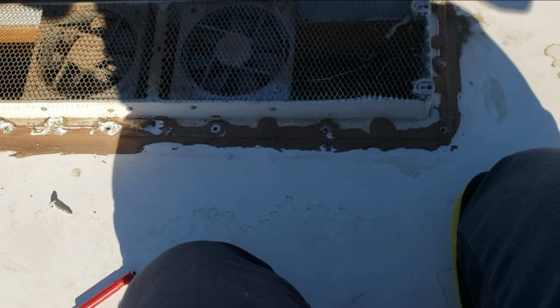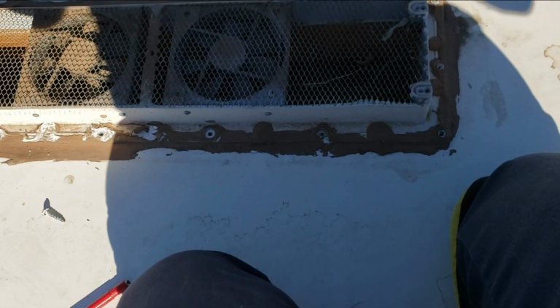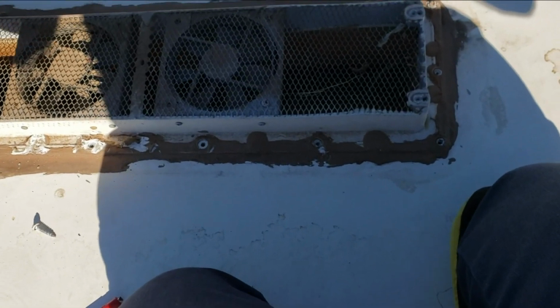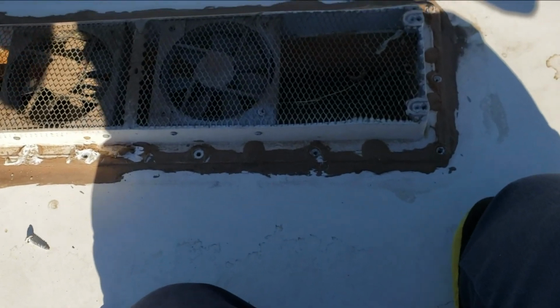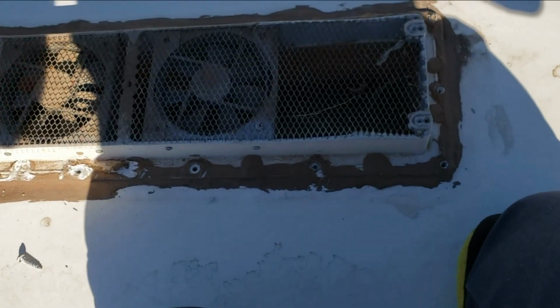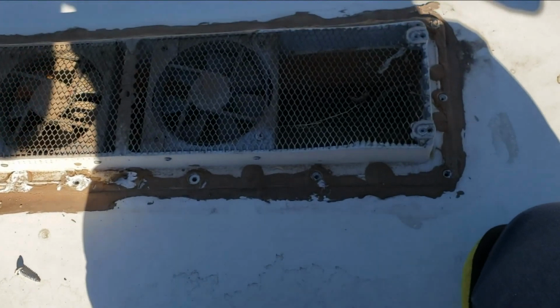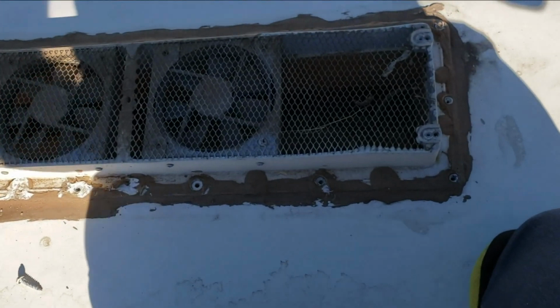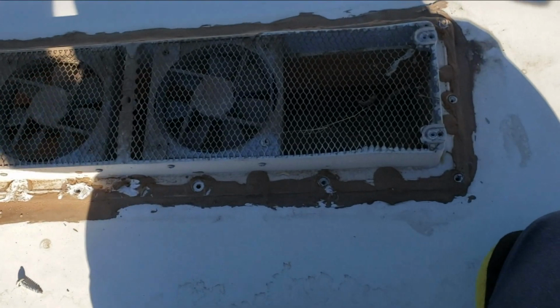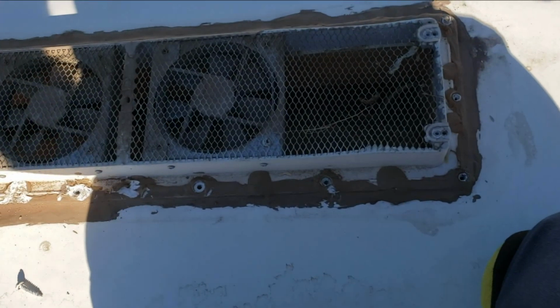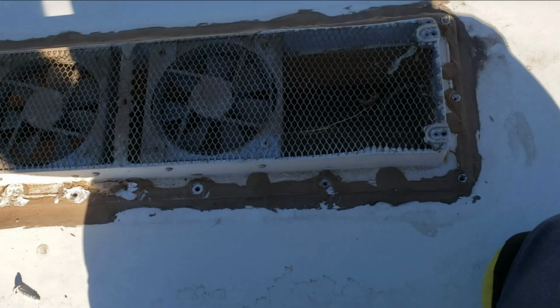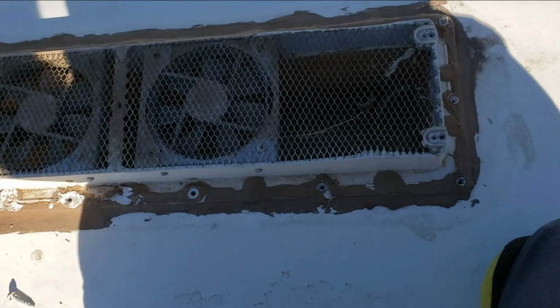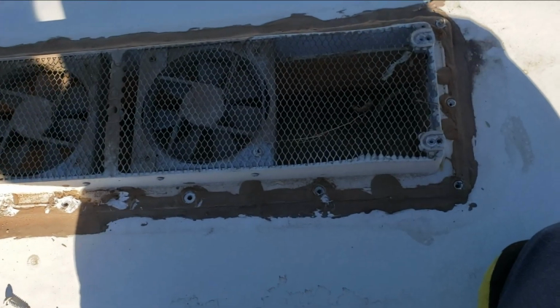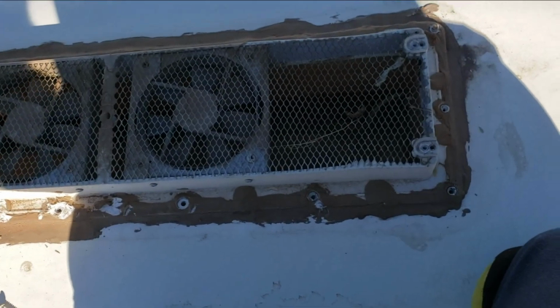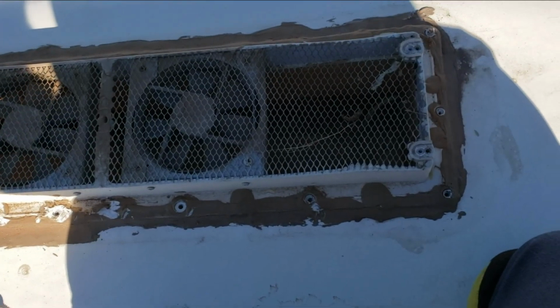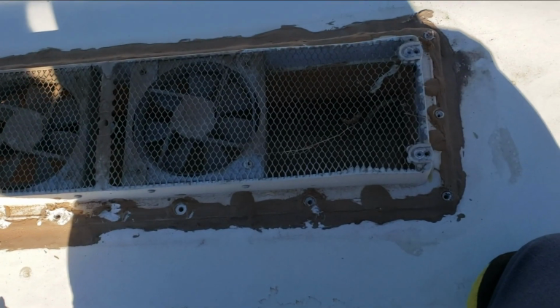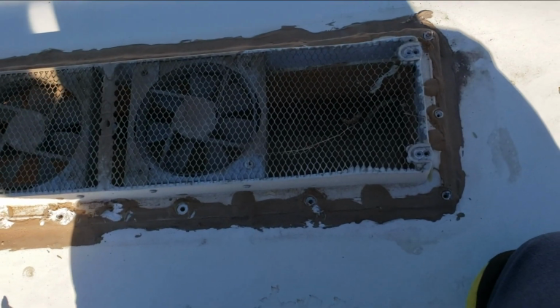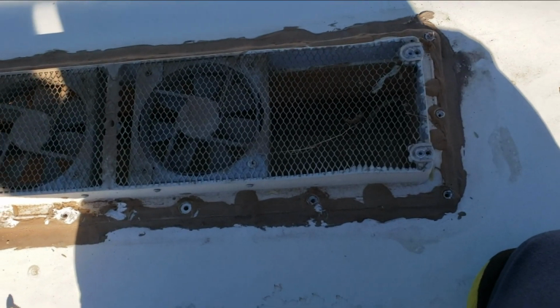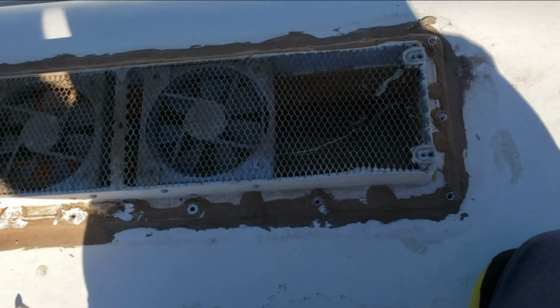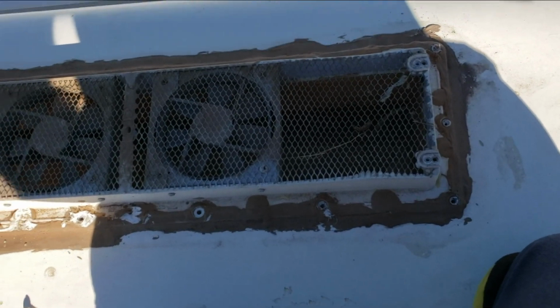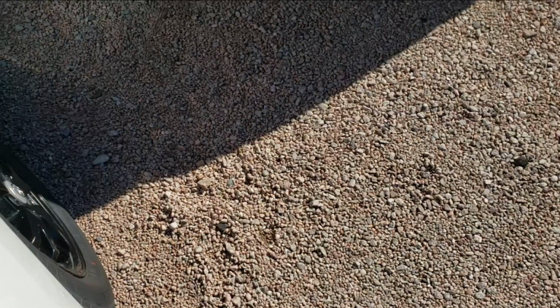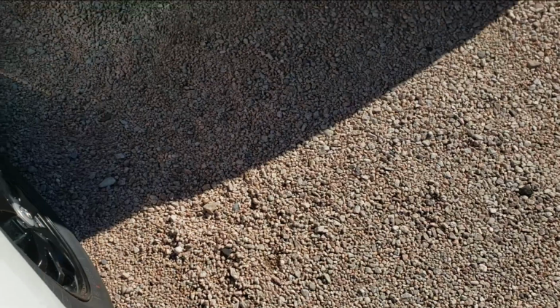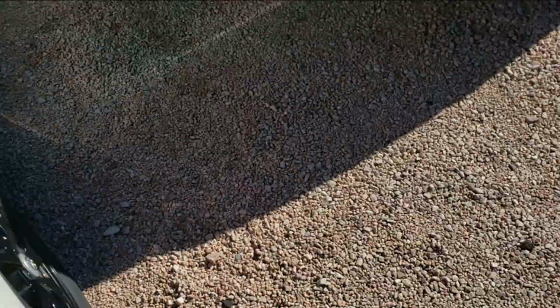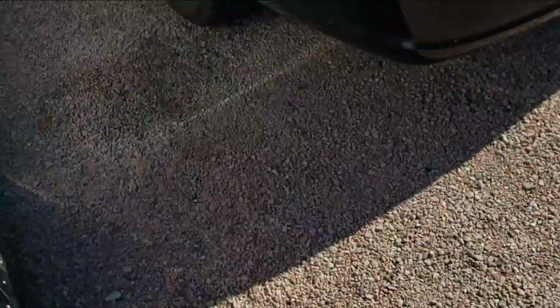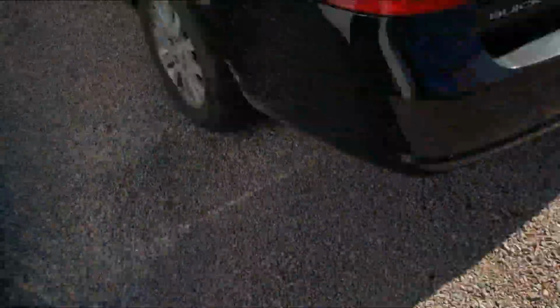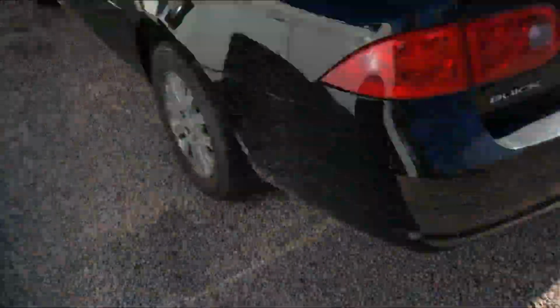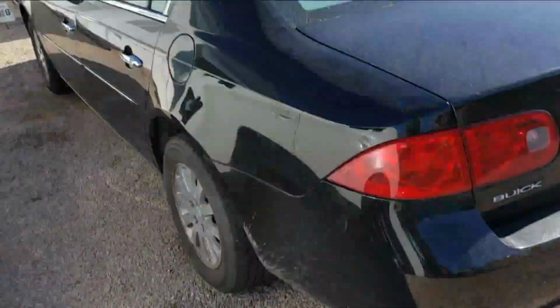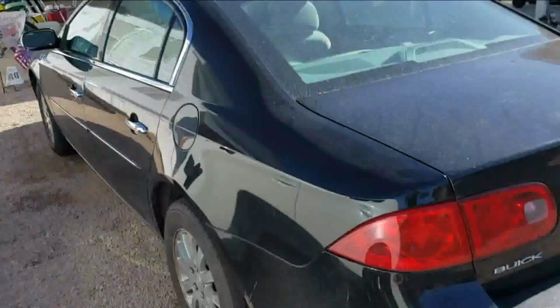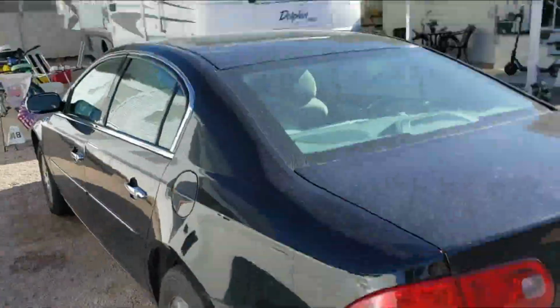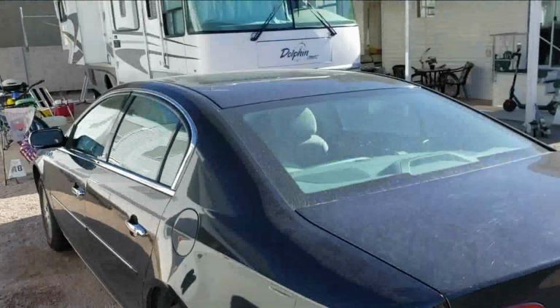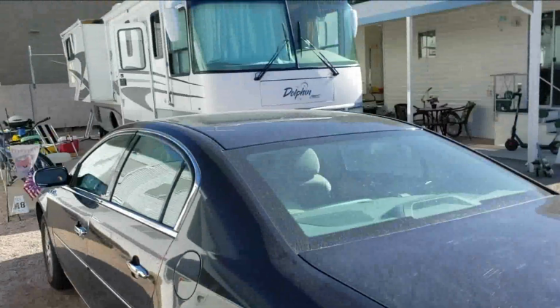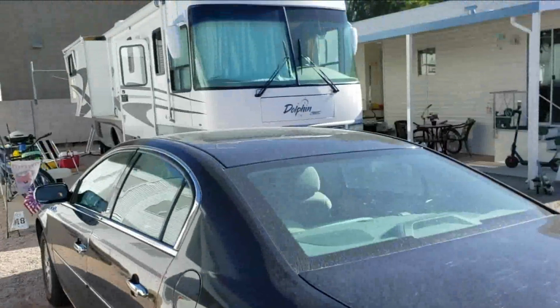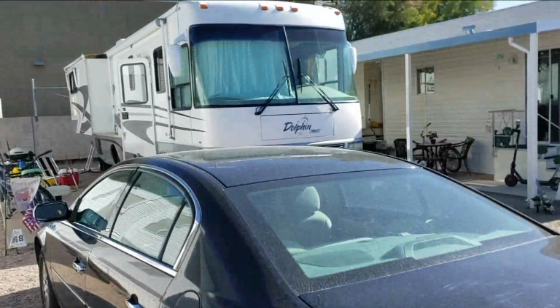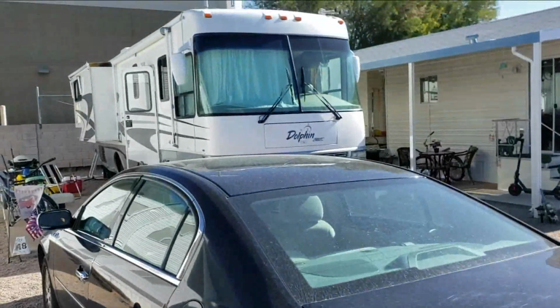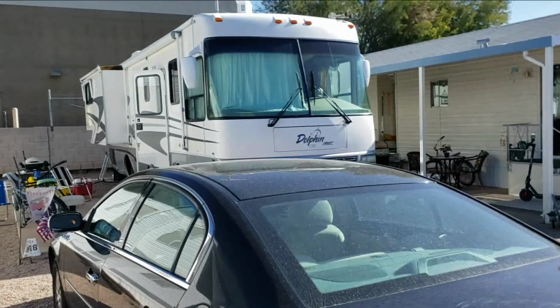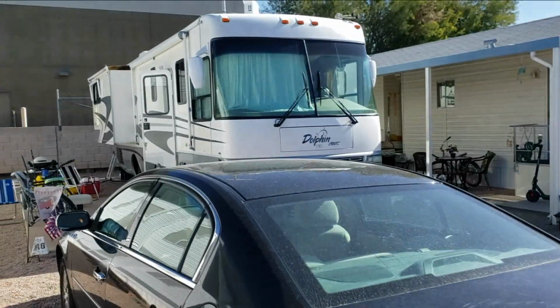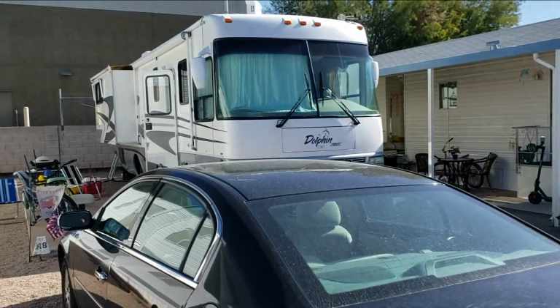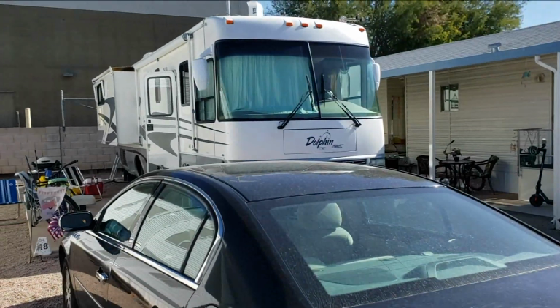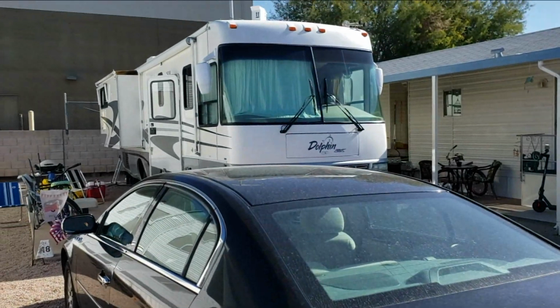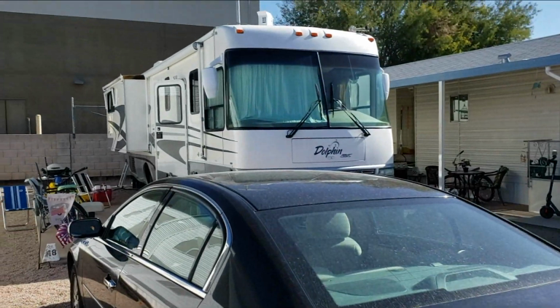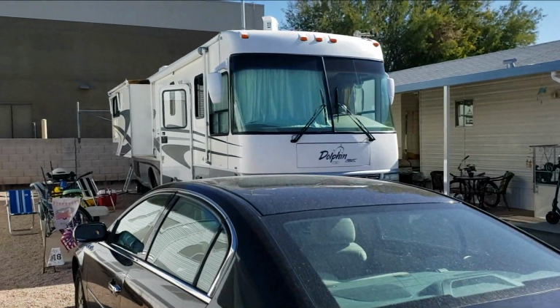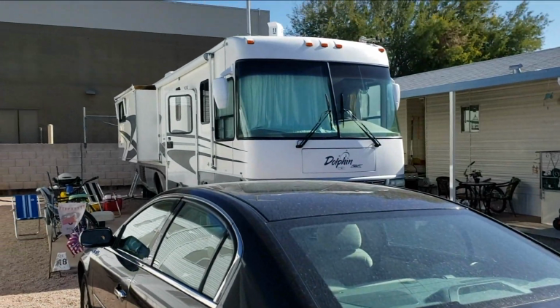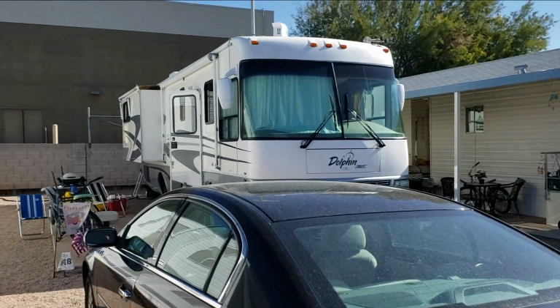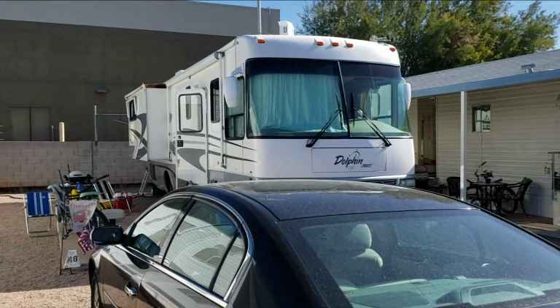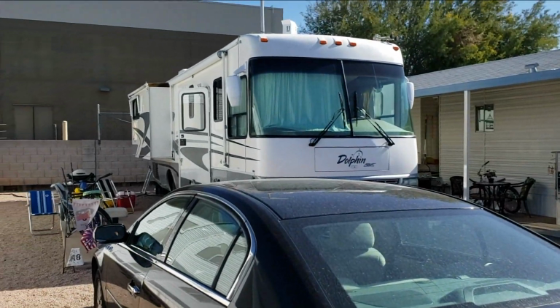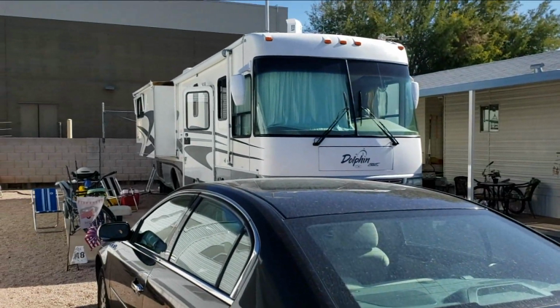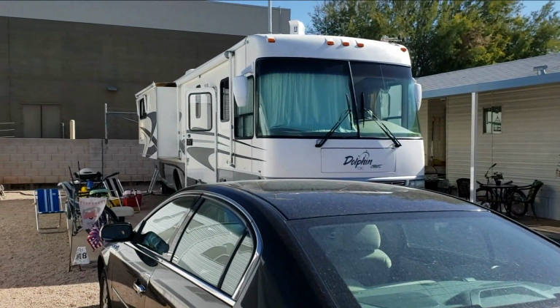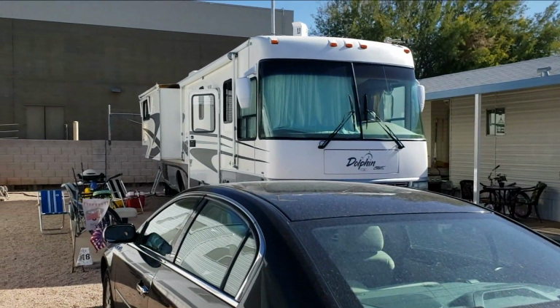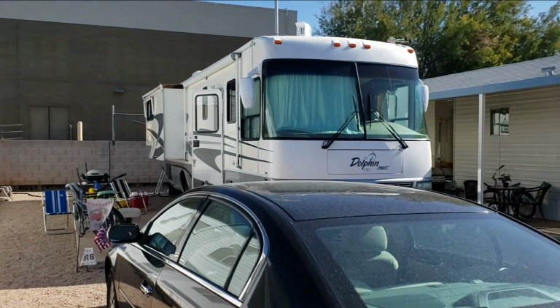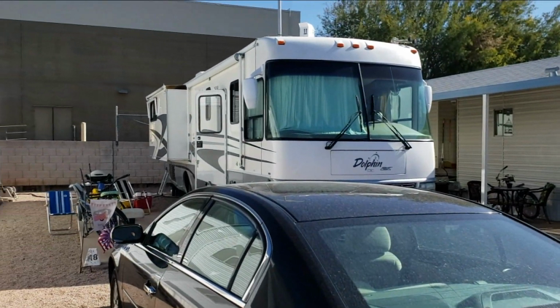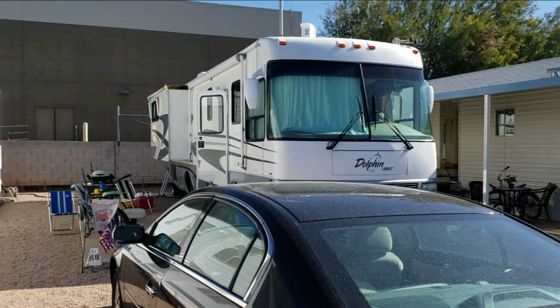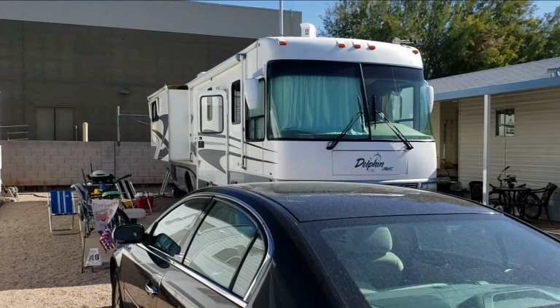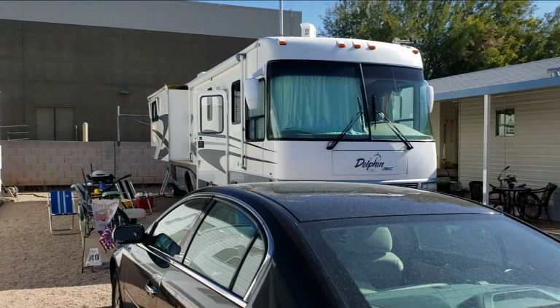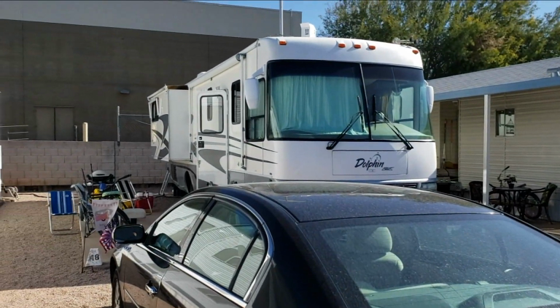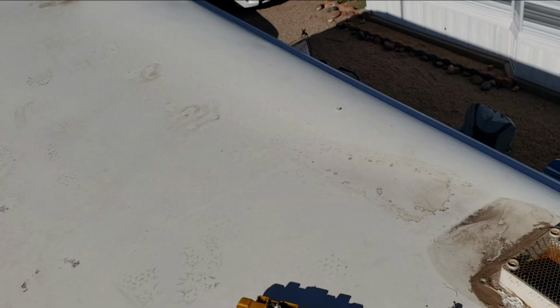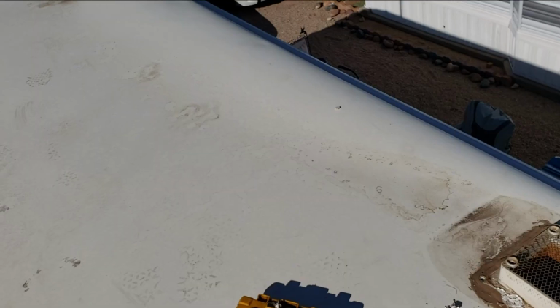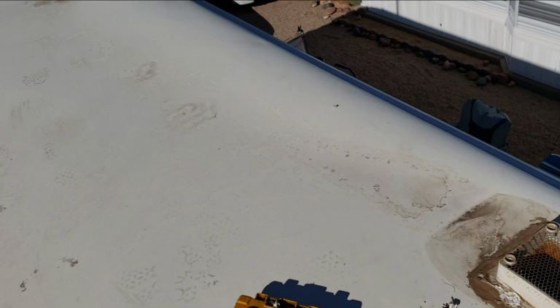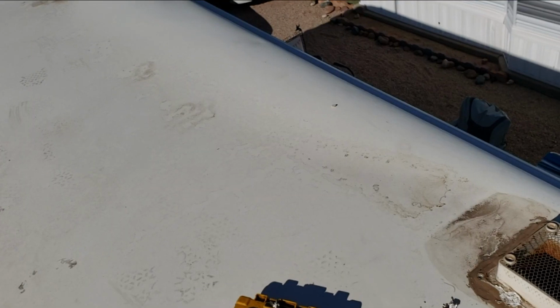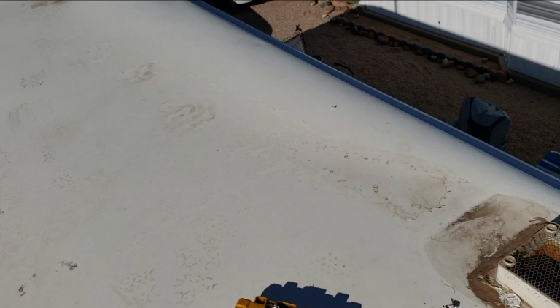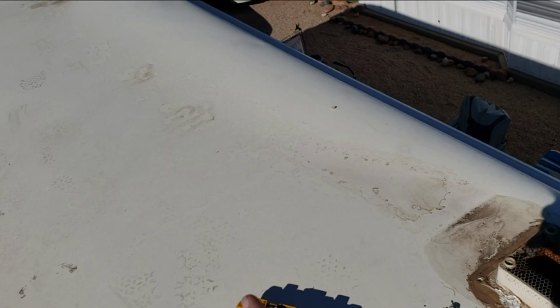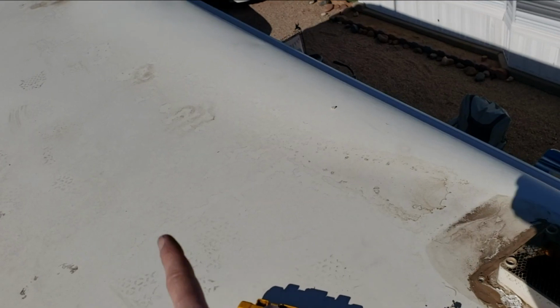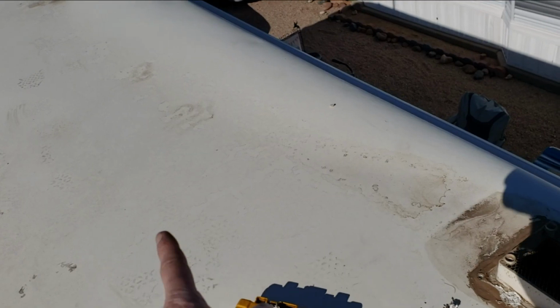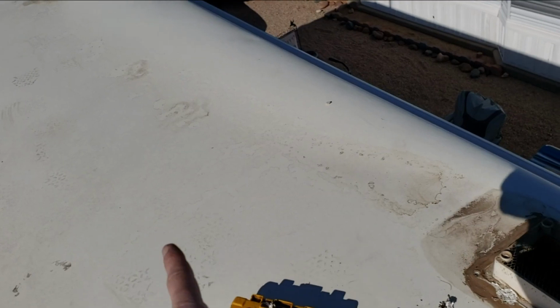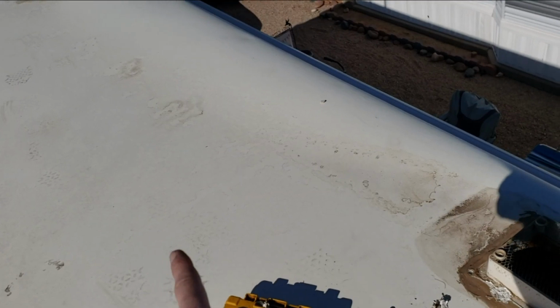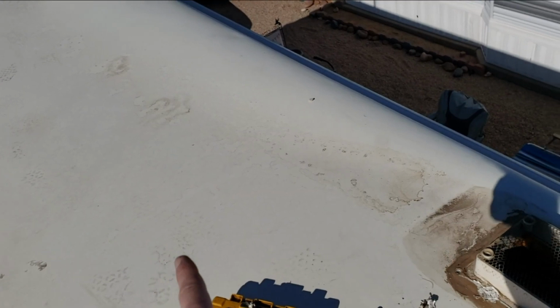Today we're on a 2004 Dolphin. It's a National product. They do build their motorhomes a lot like Winnebago, at least their roofs.